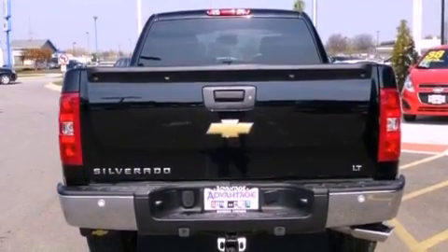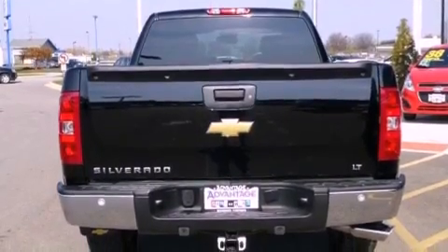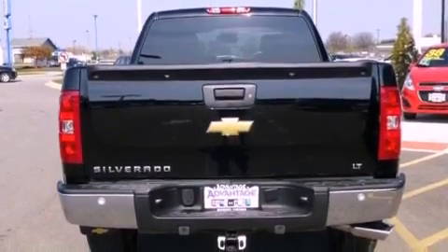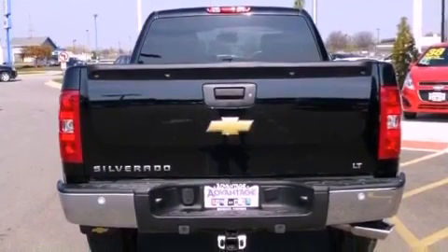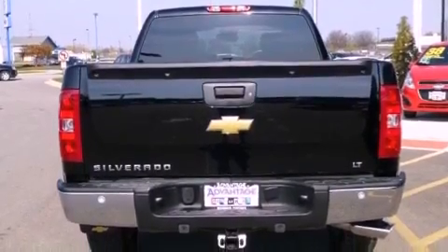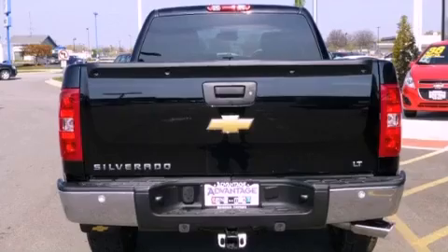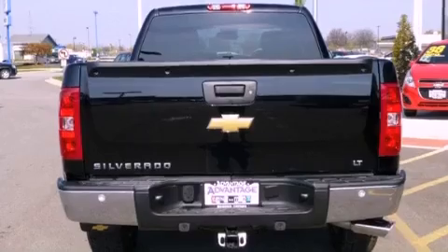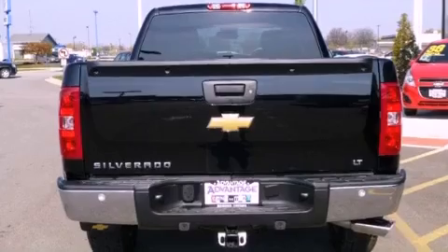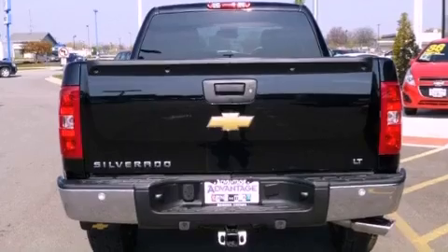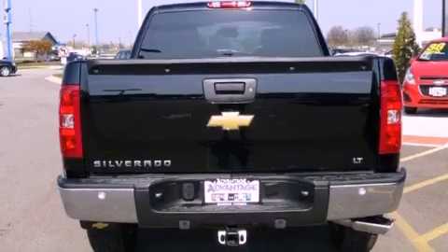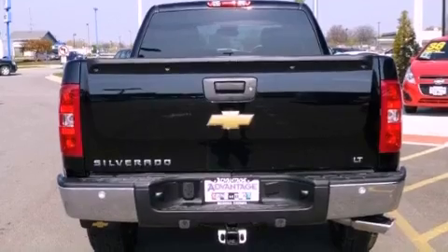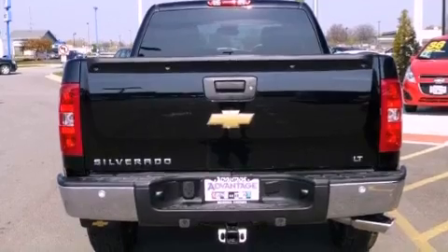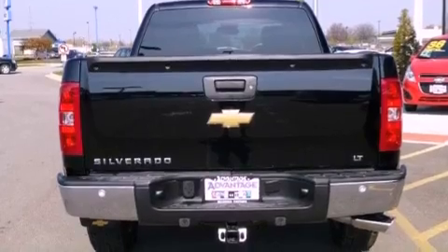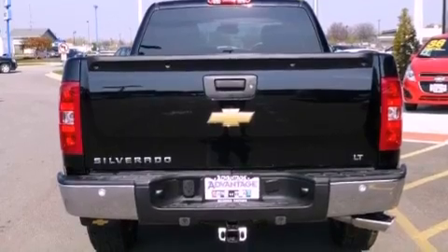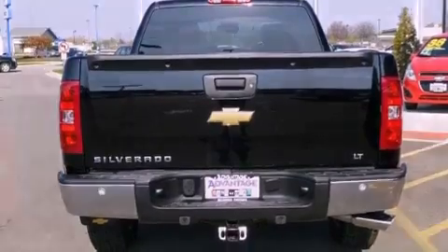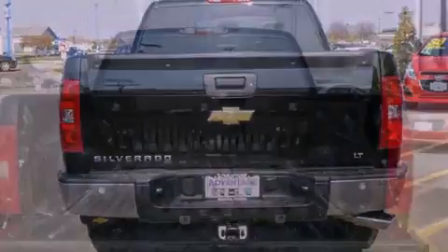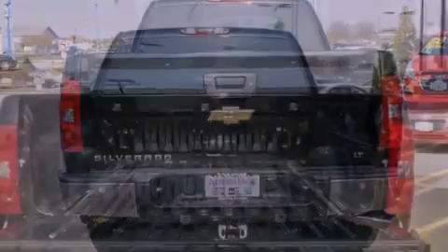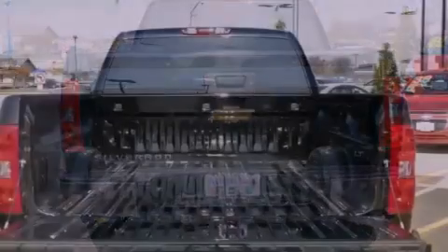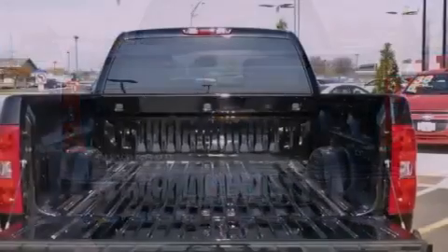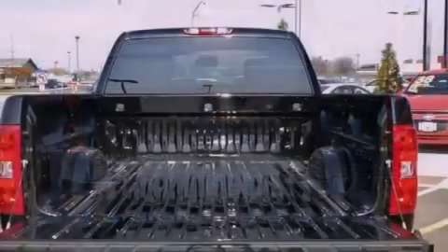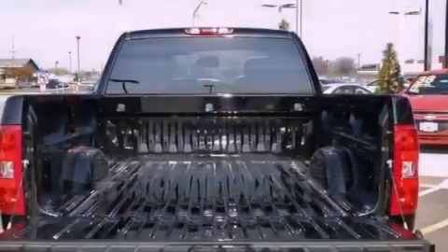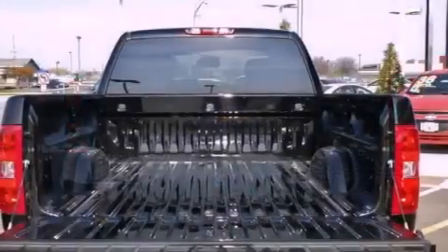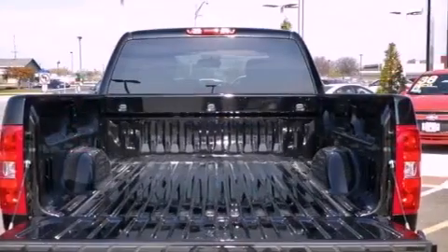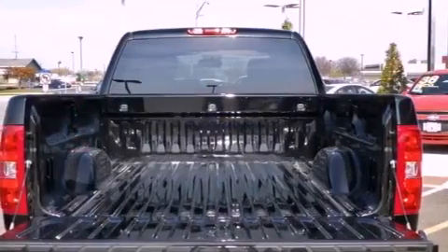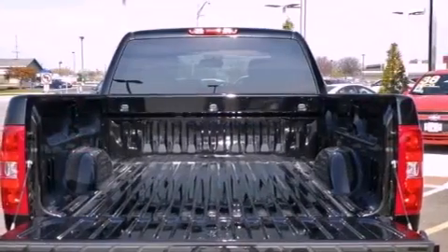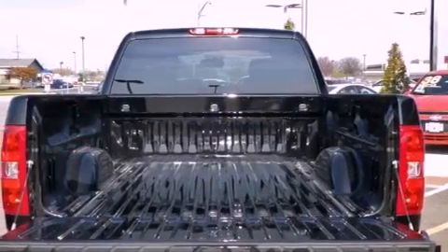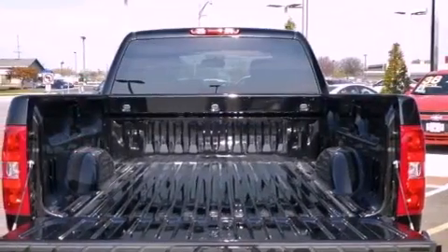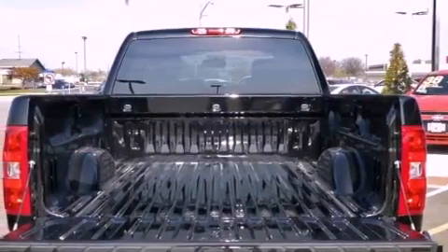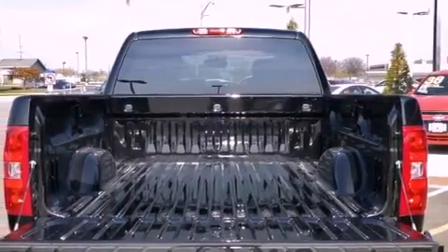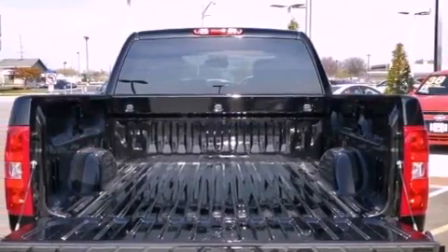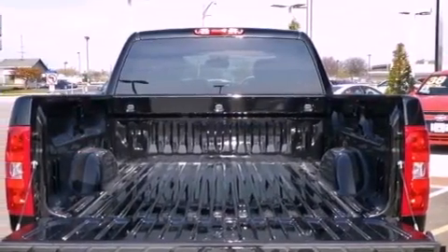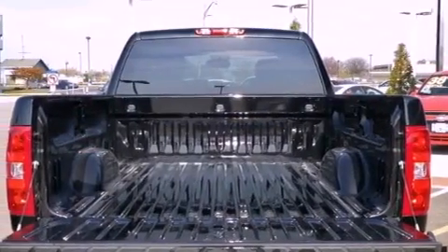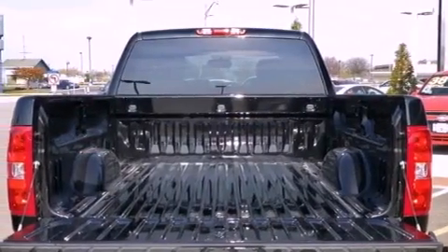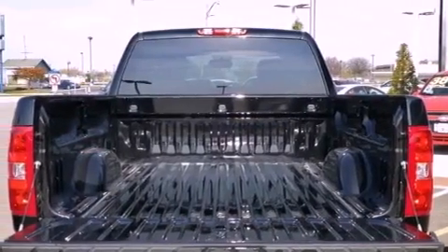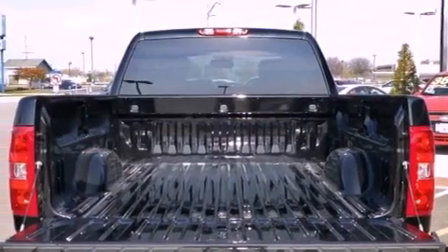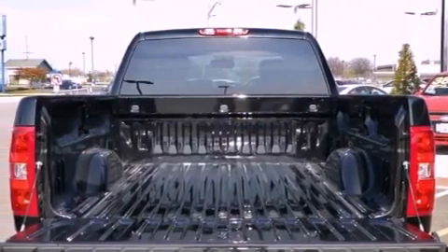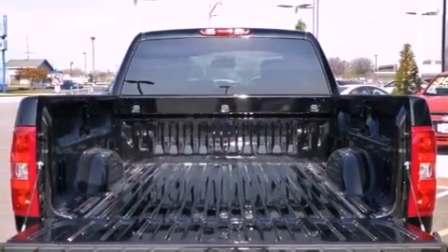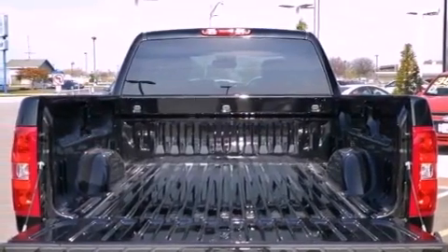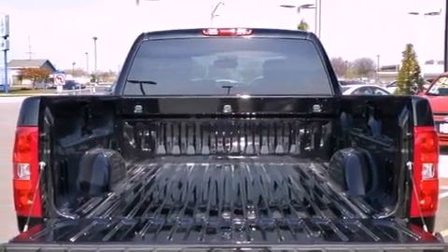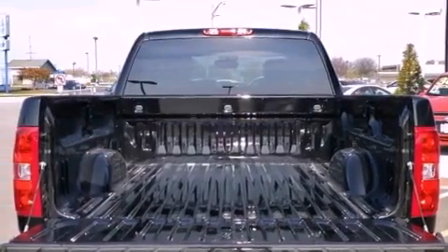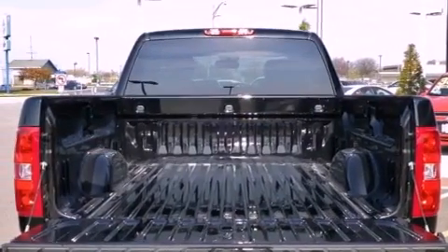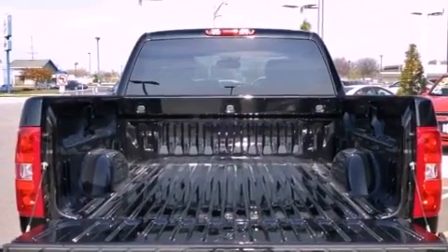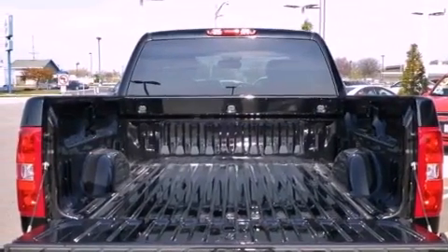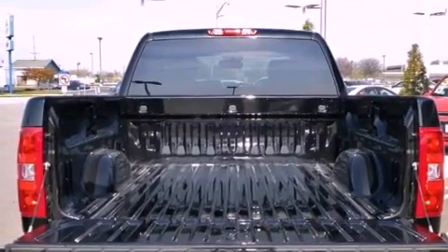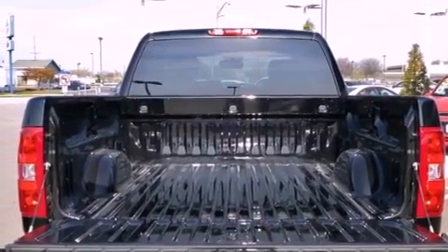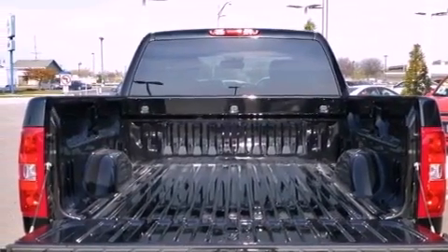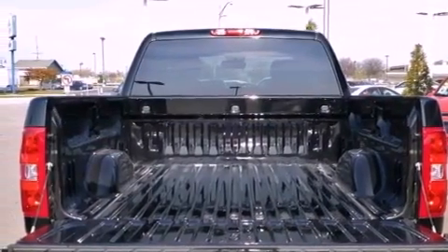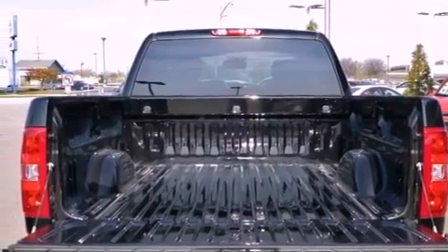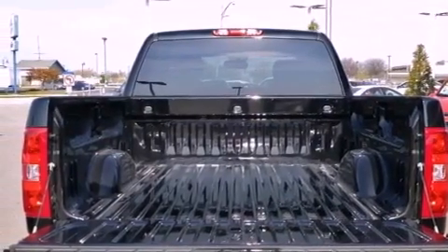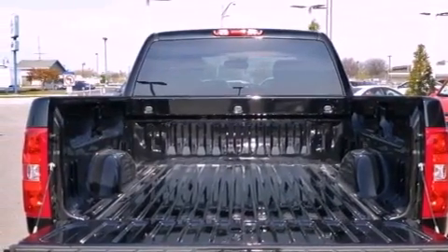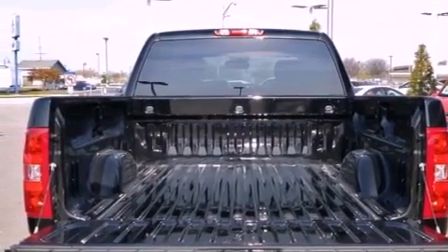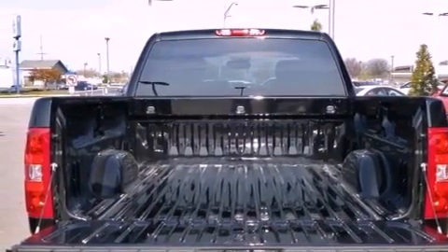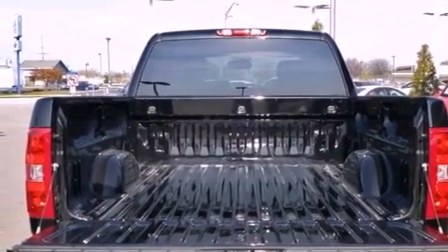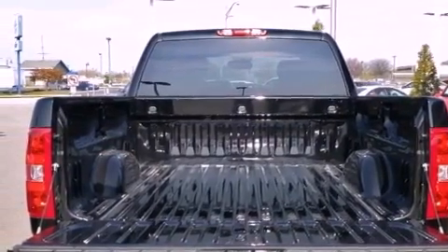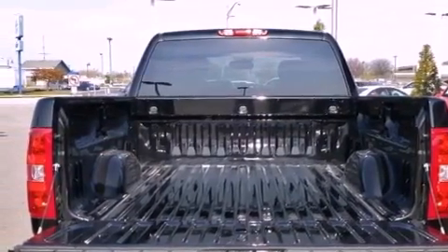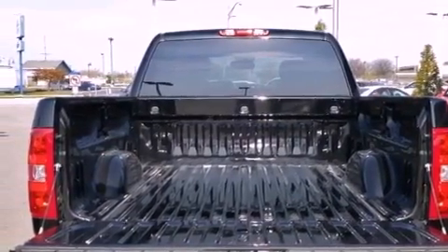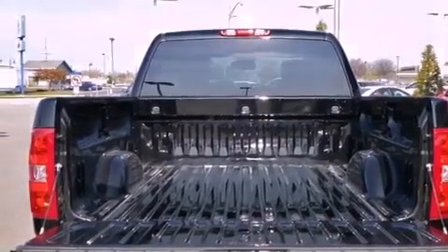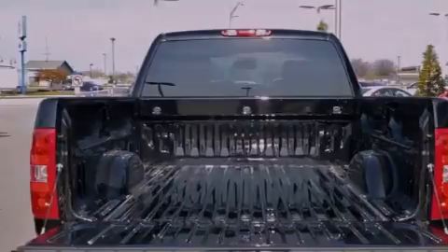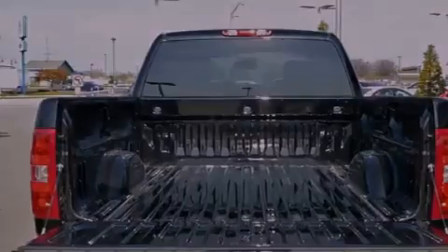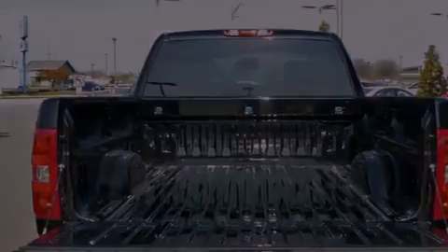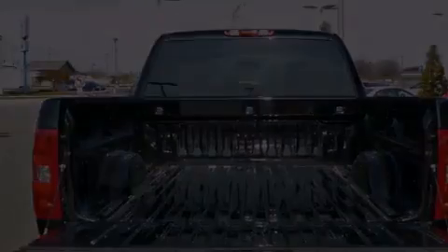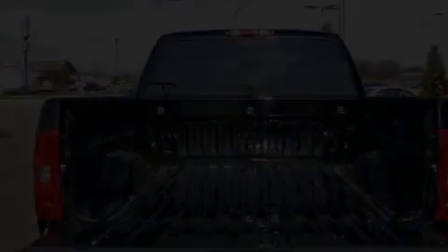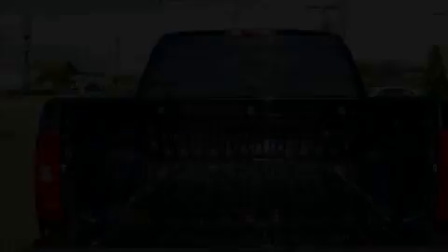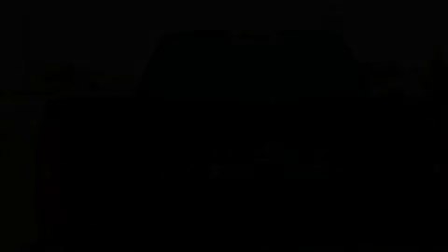Its top features and packages include the convenience package, the appearance package, and traction control and stability control systems.